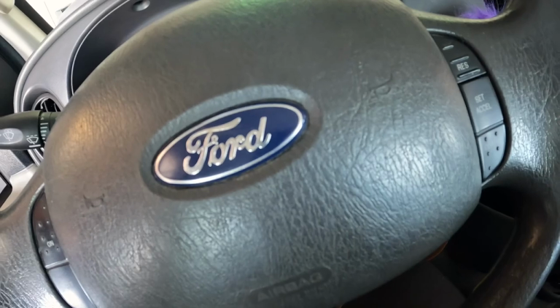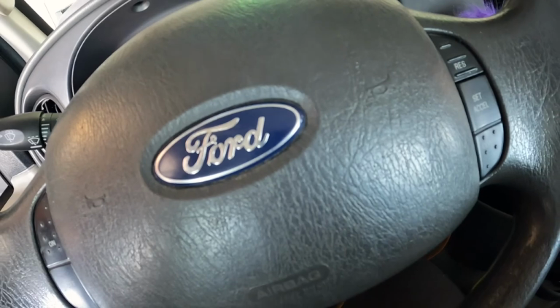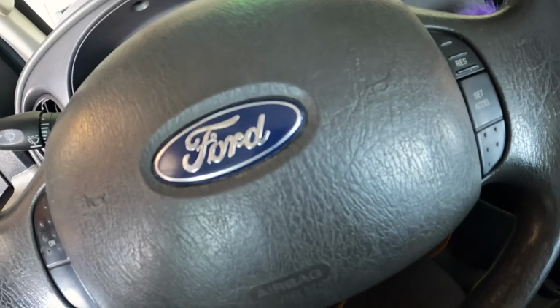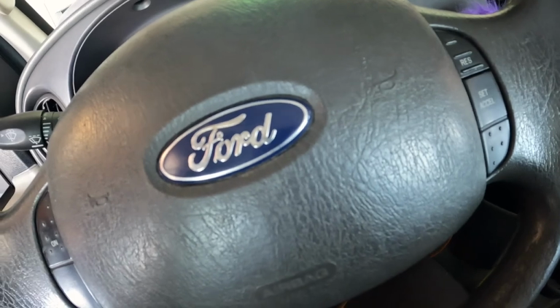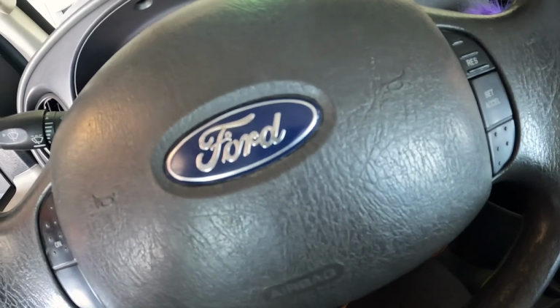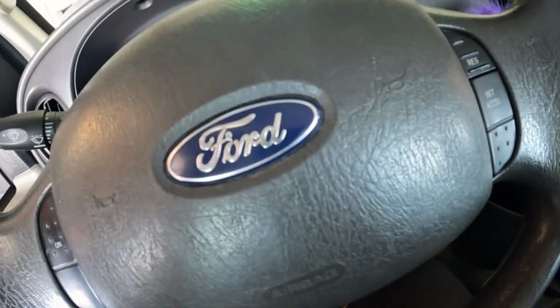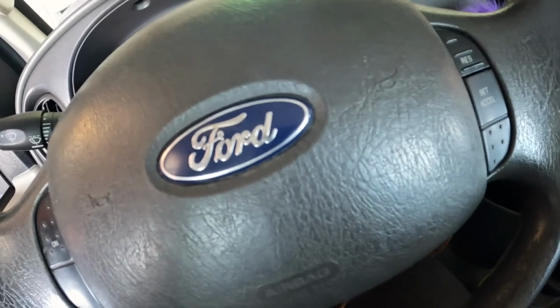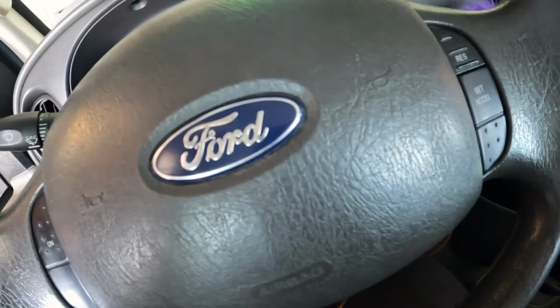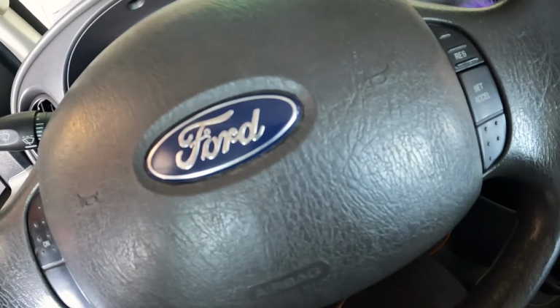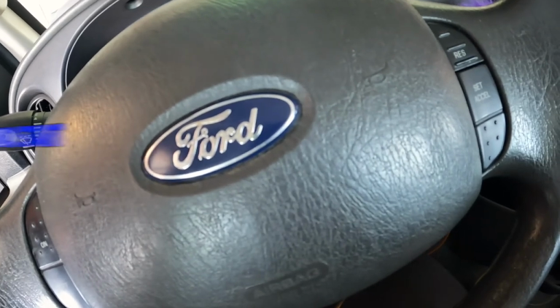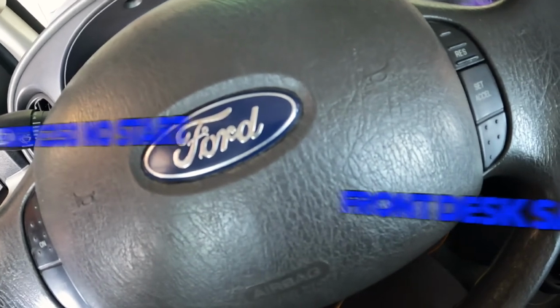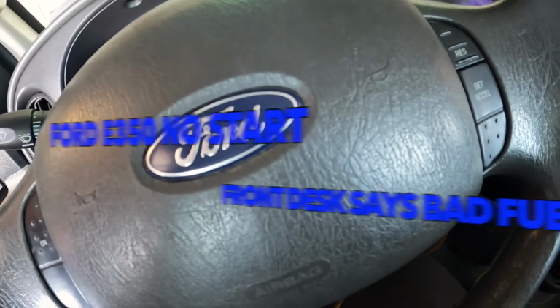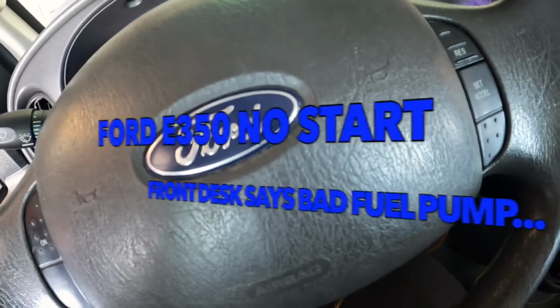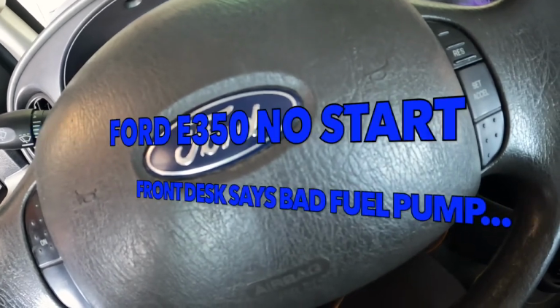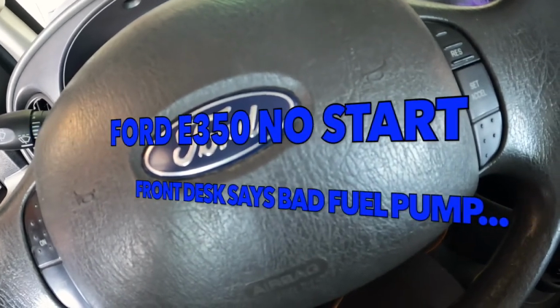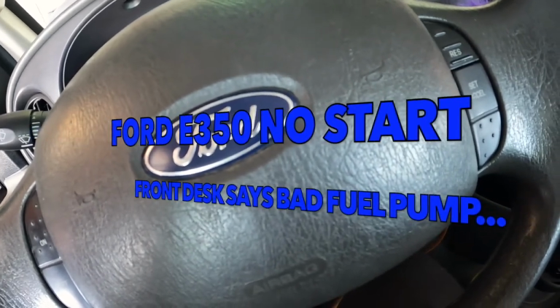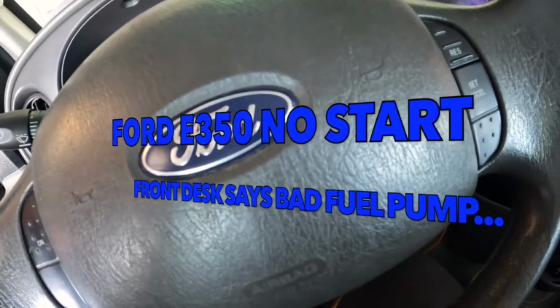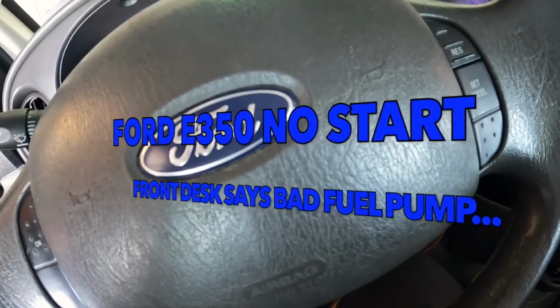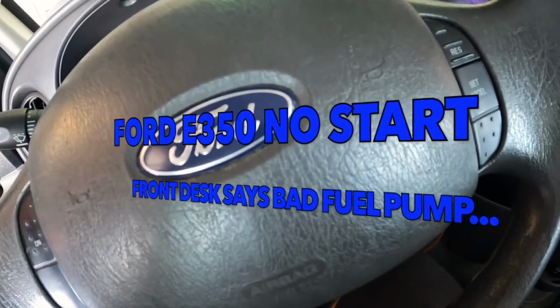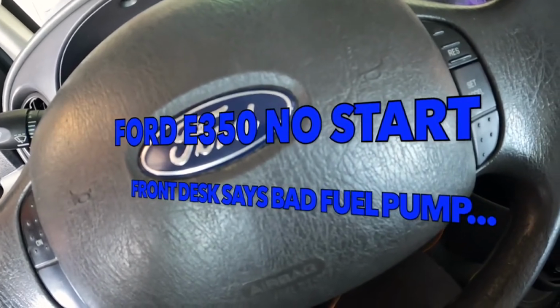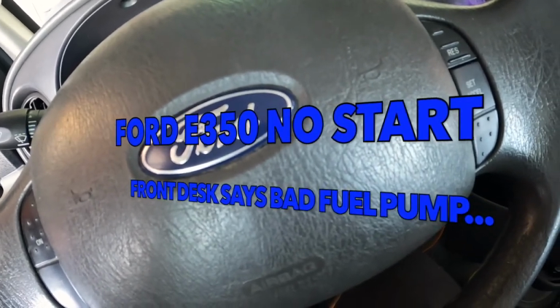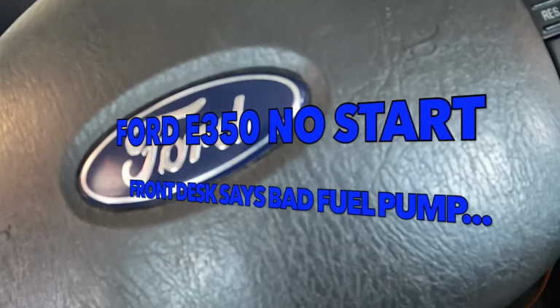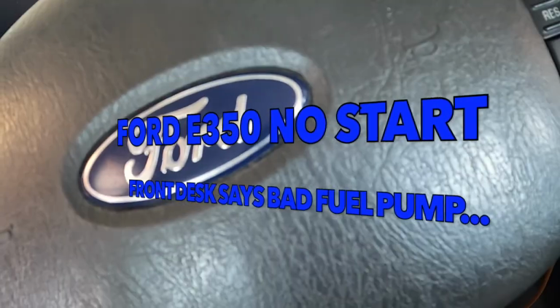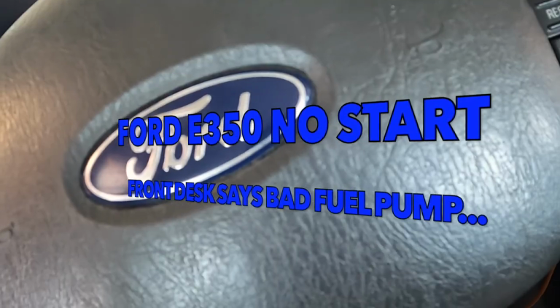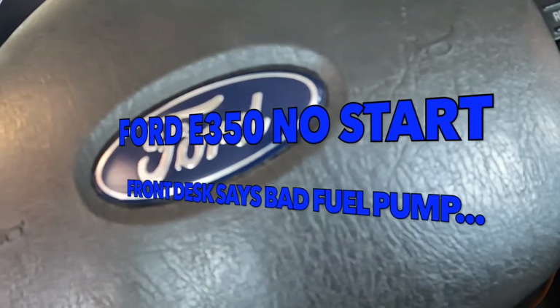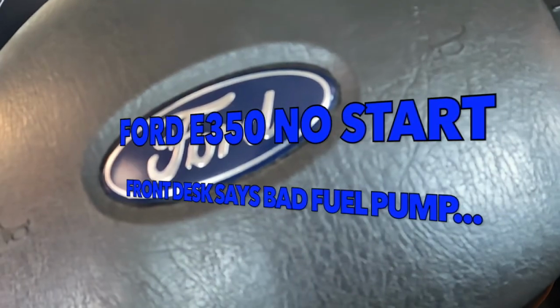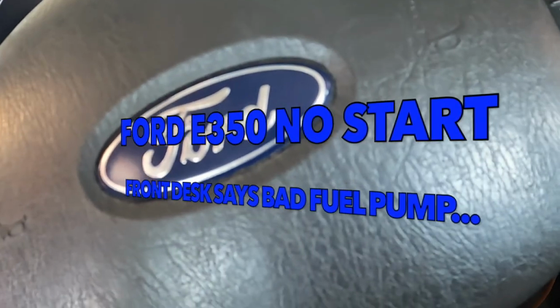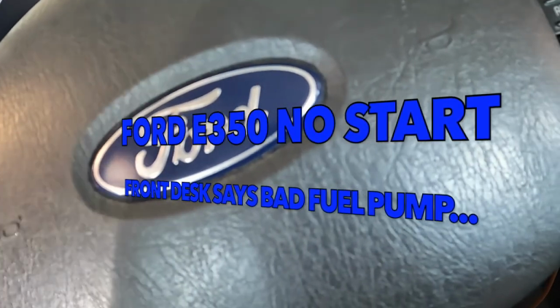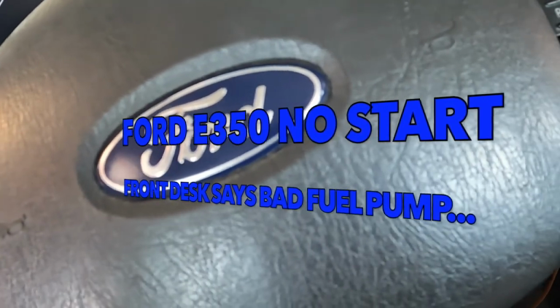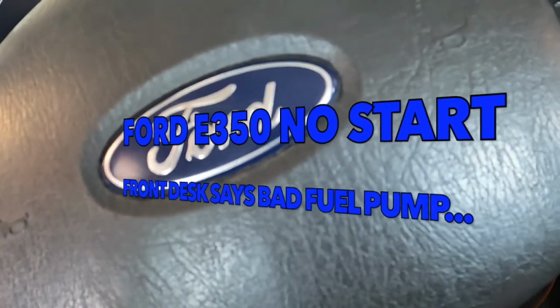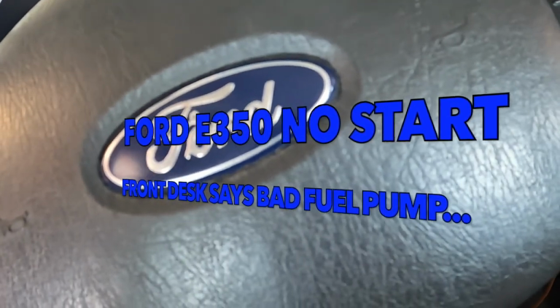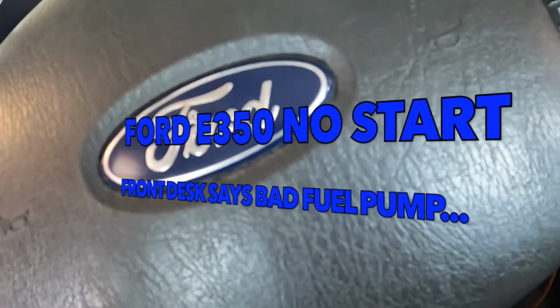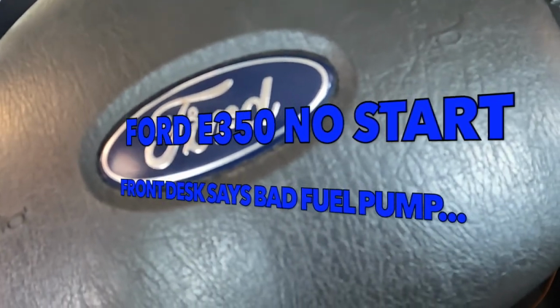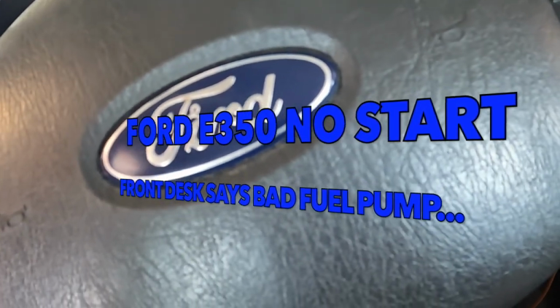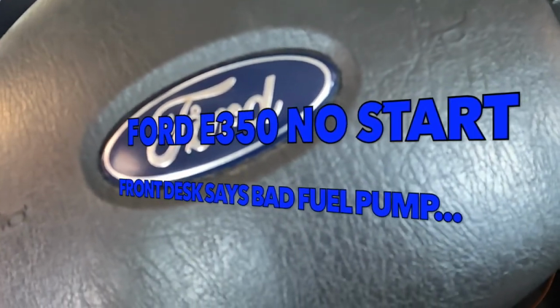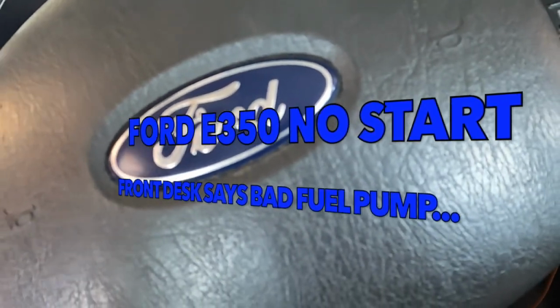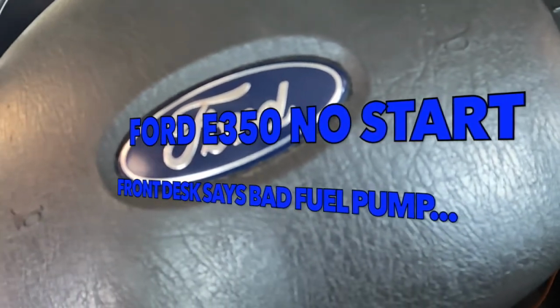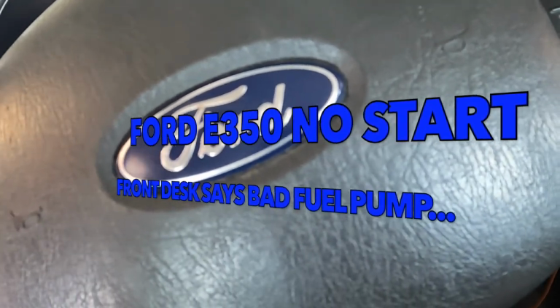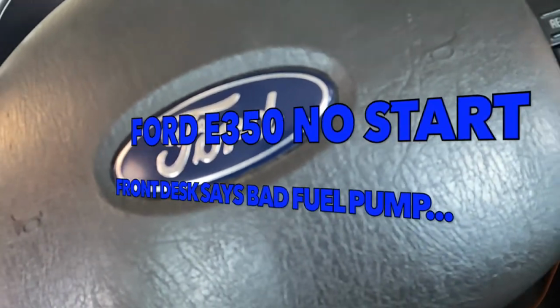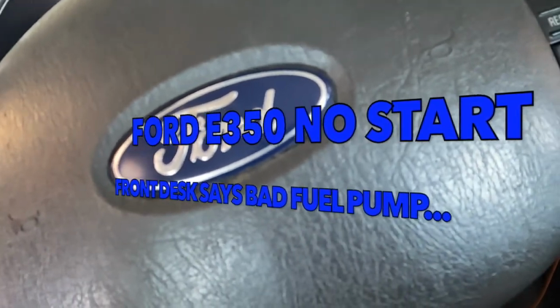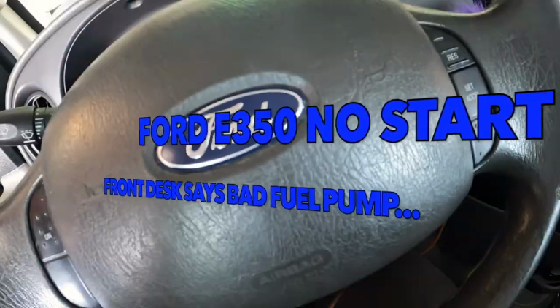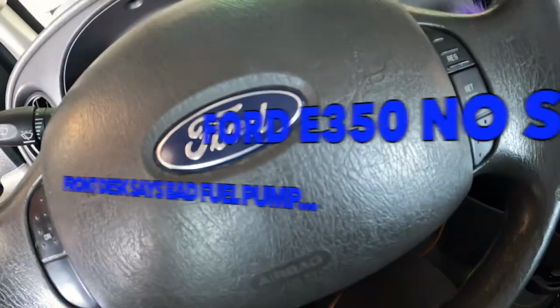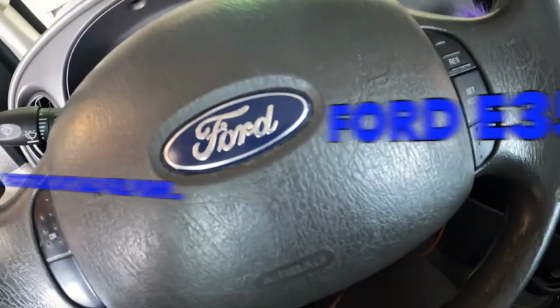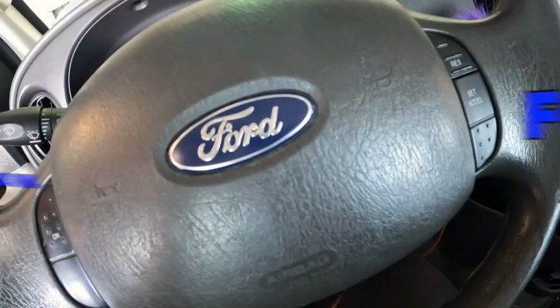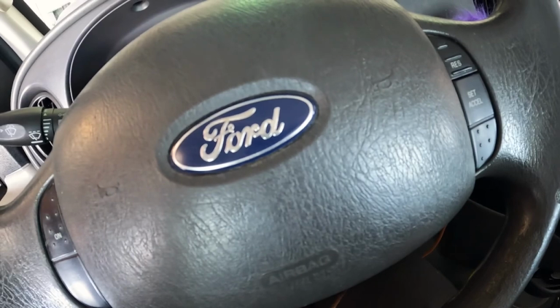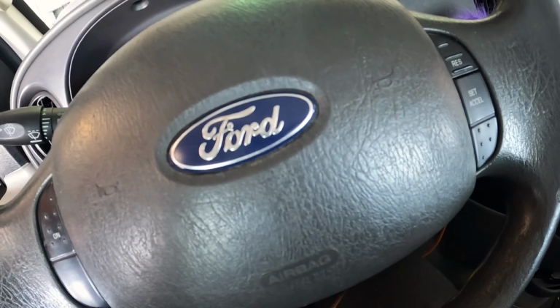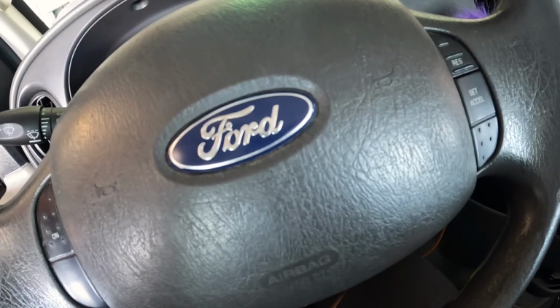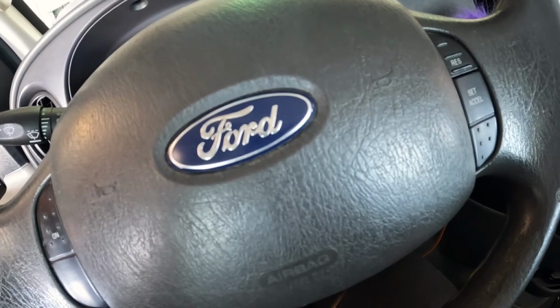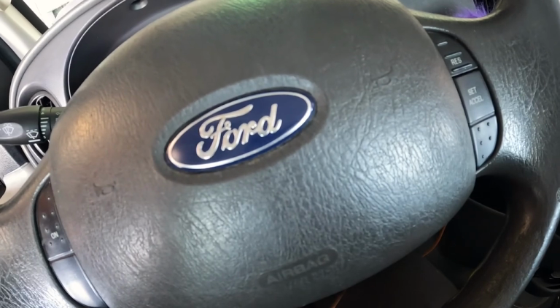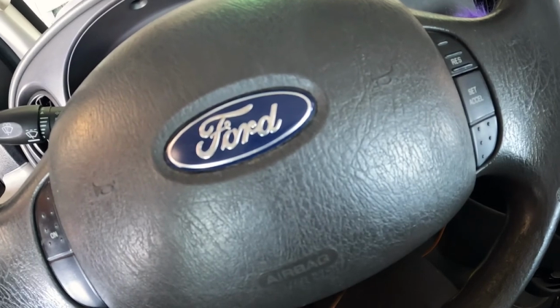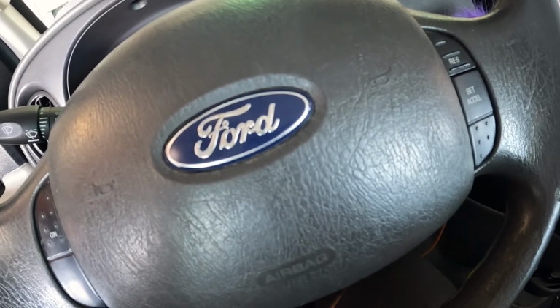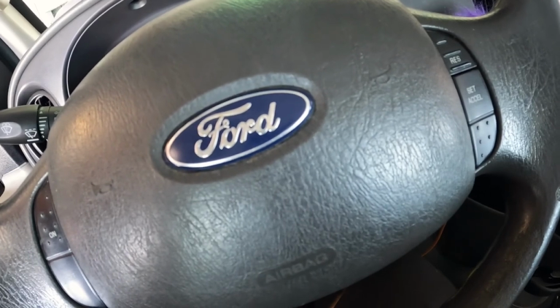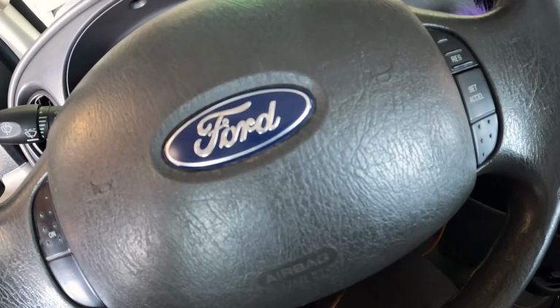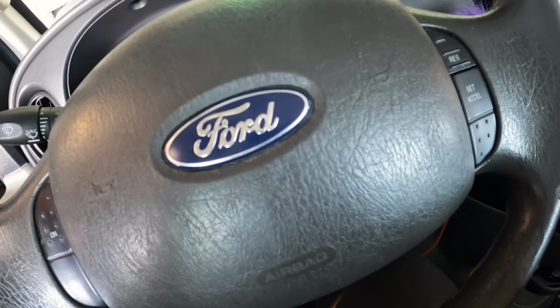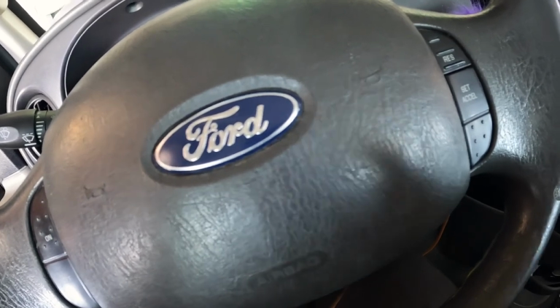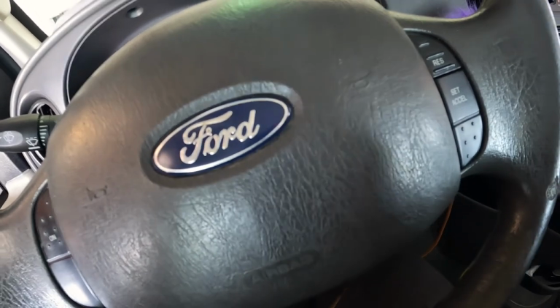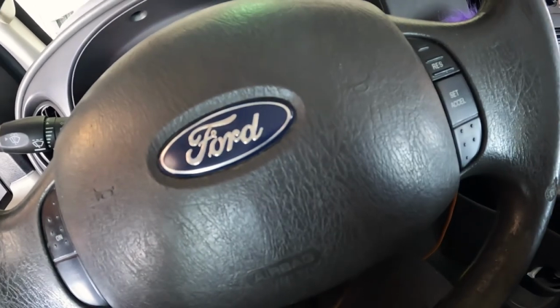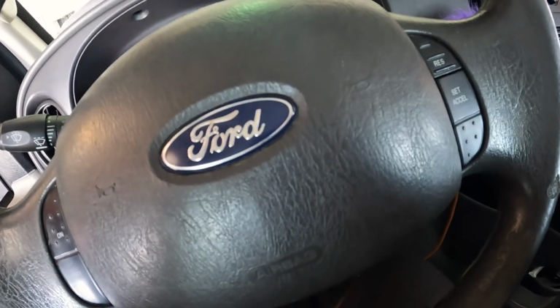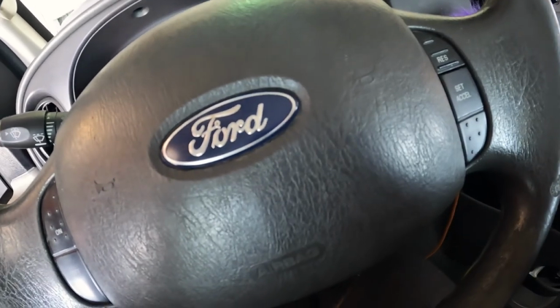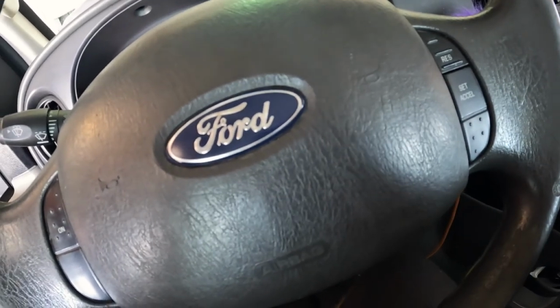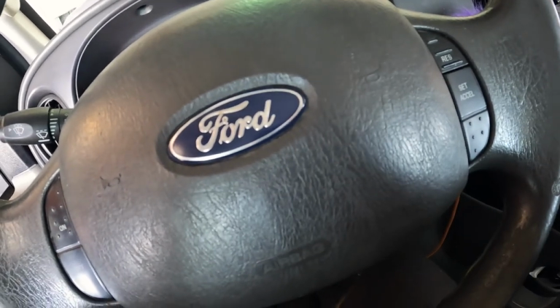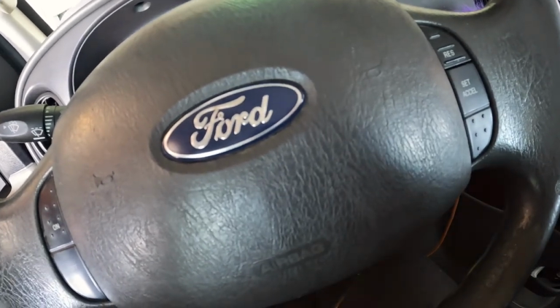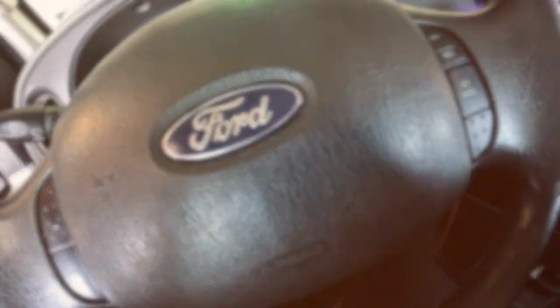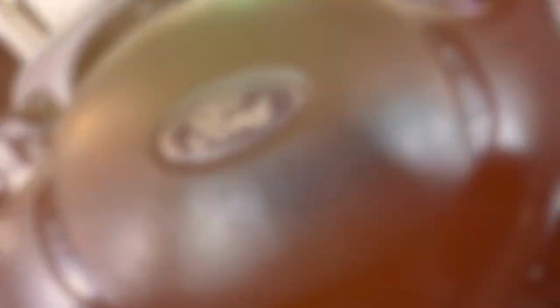Can we get this E350 van running? Everyone at the front desk says it needs a fuel pump, but something doesn't seem right. Let's take a look.